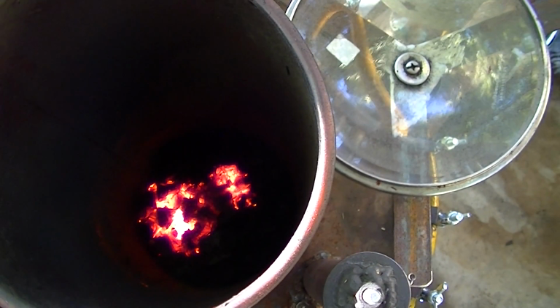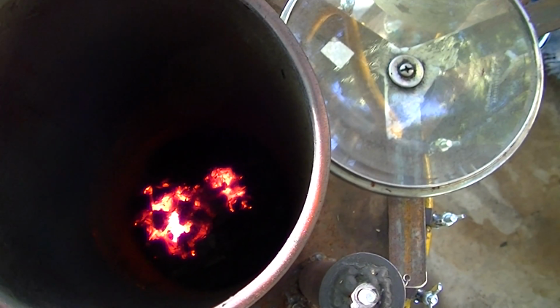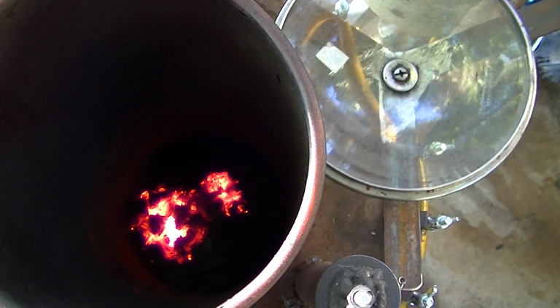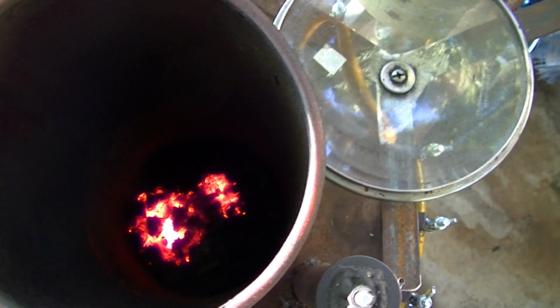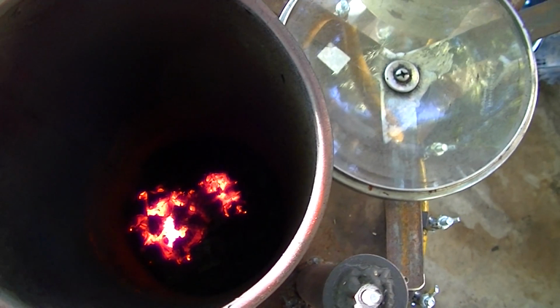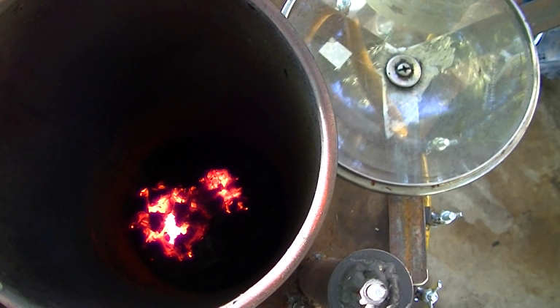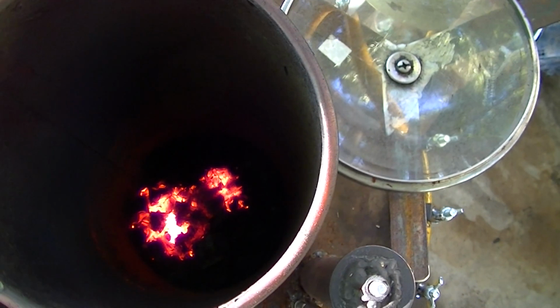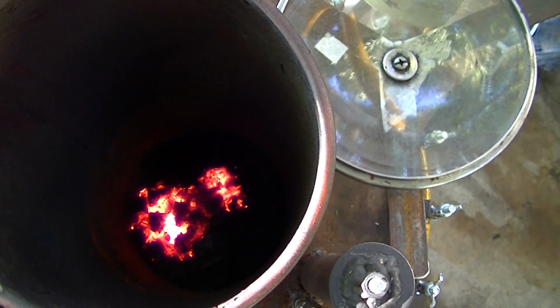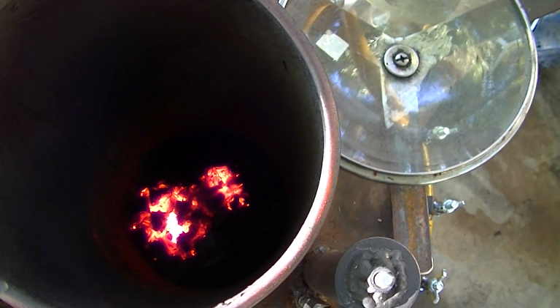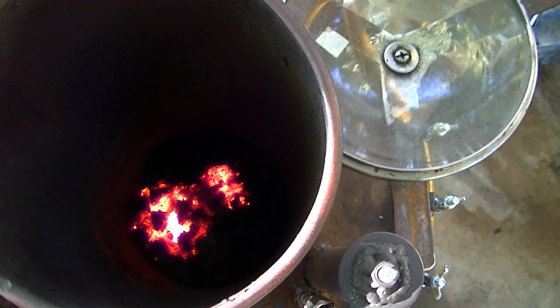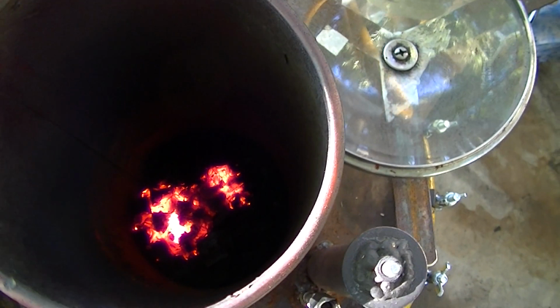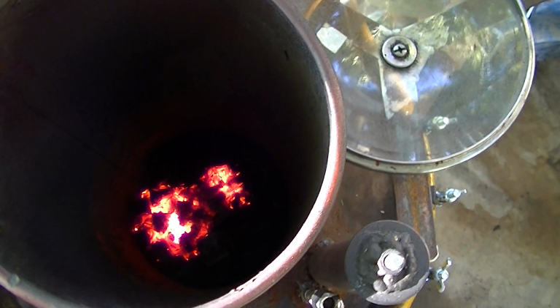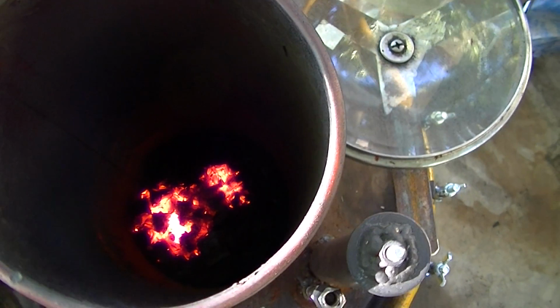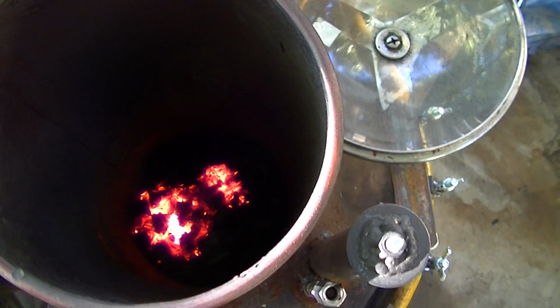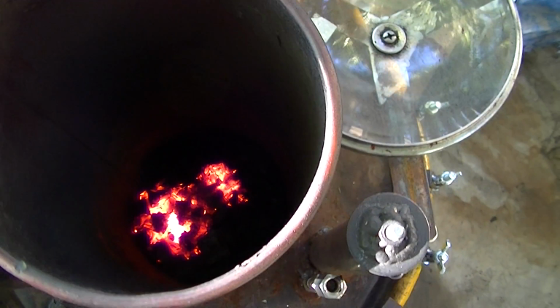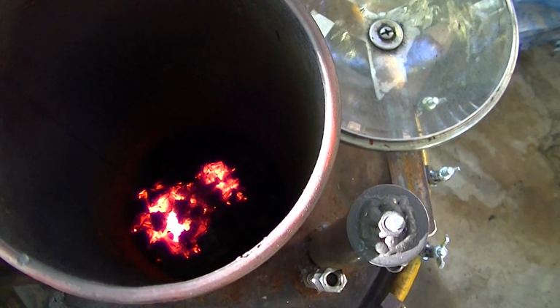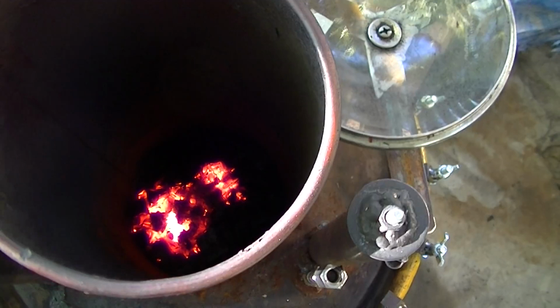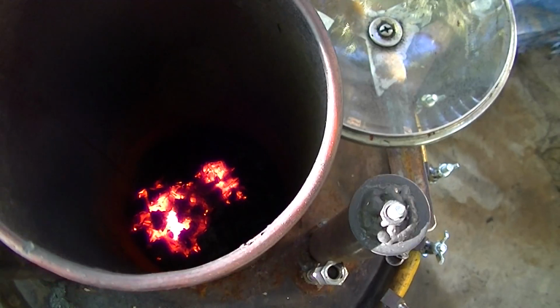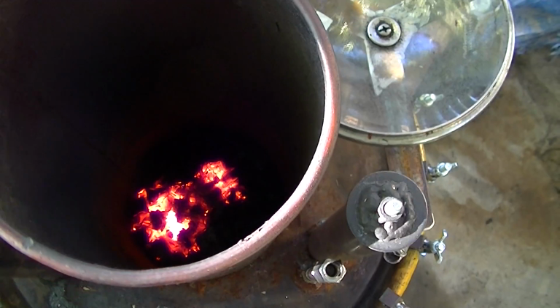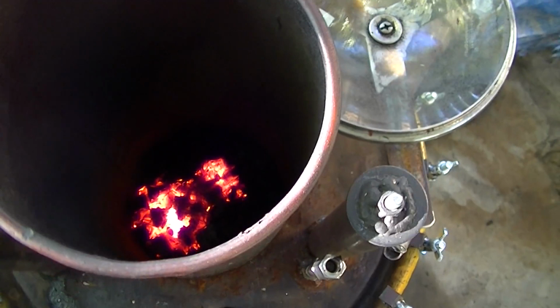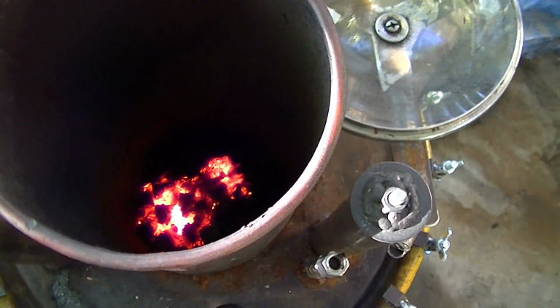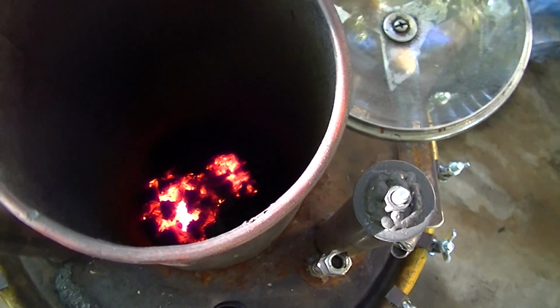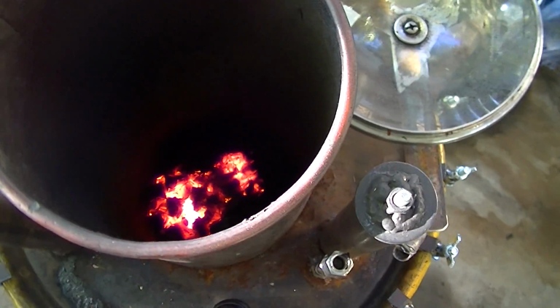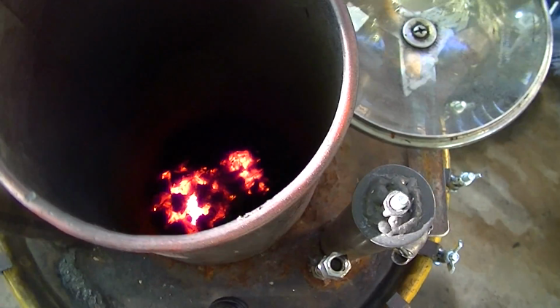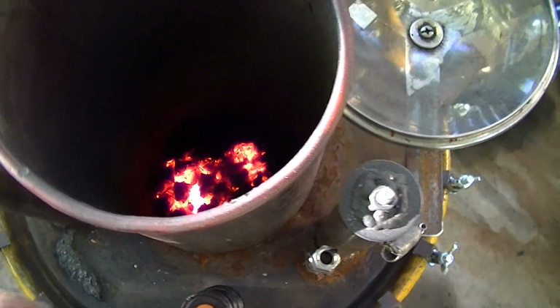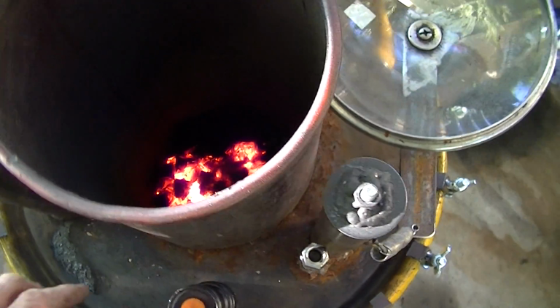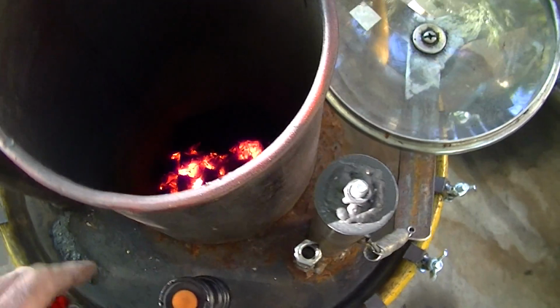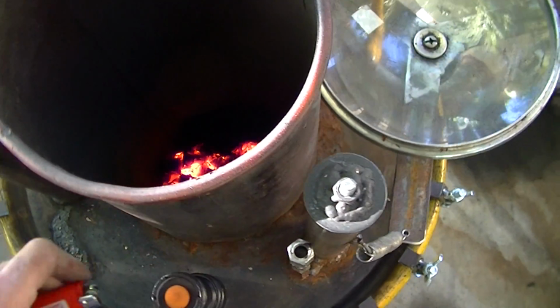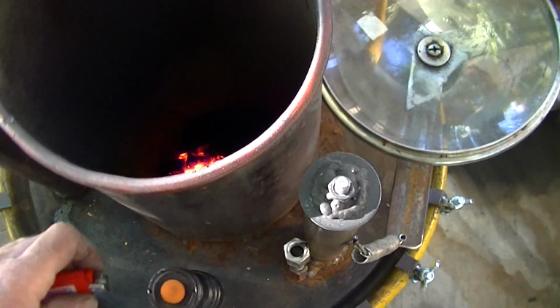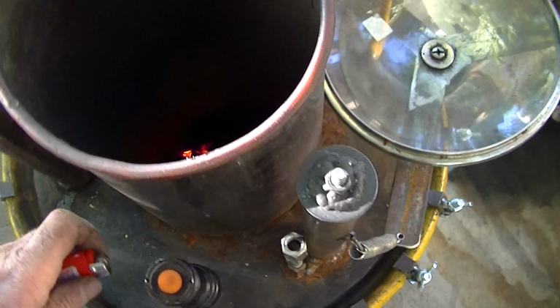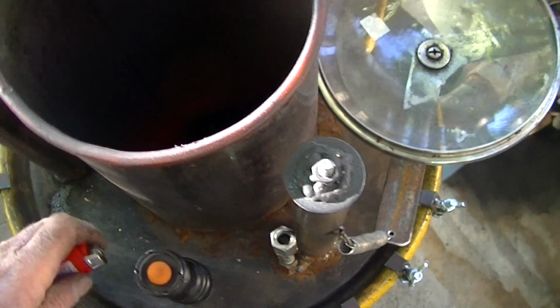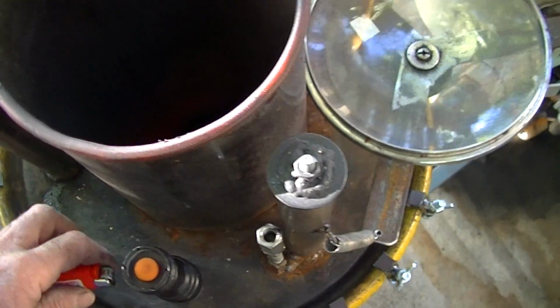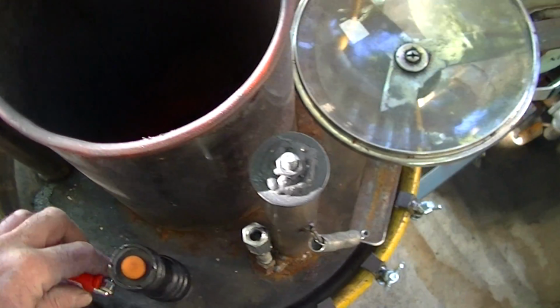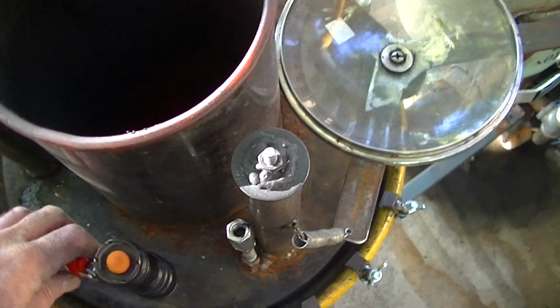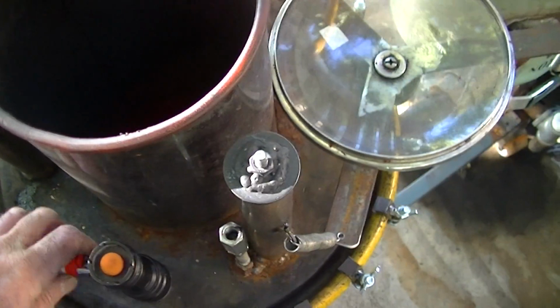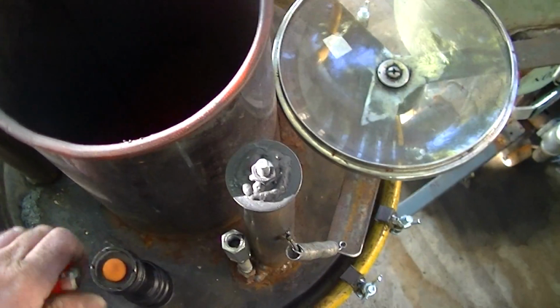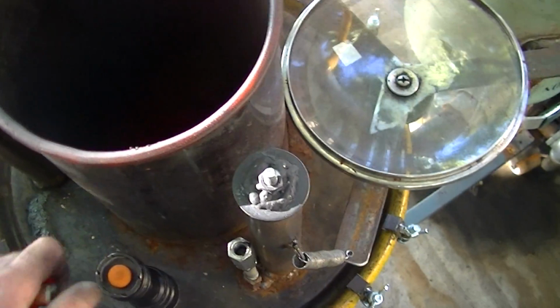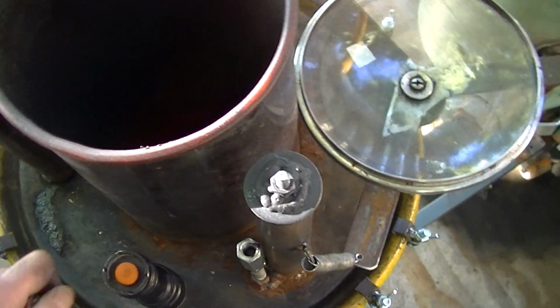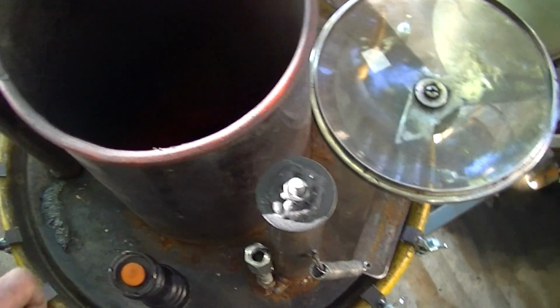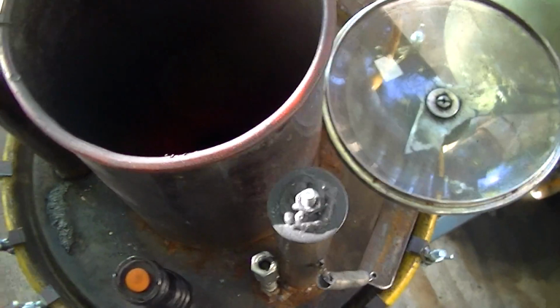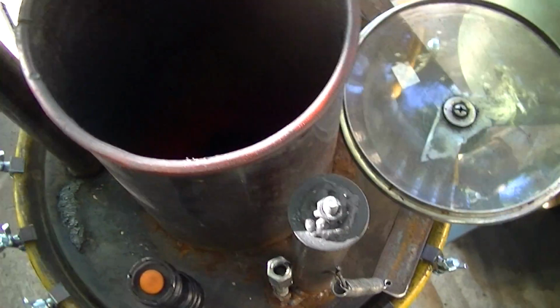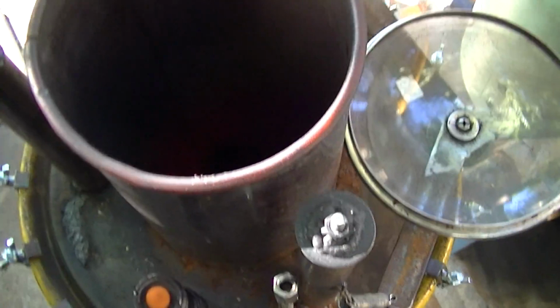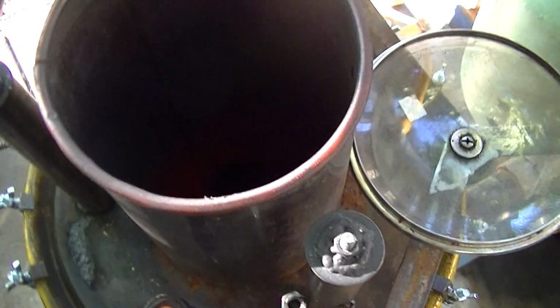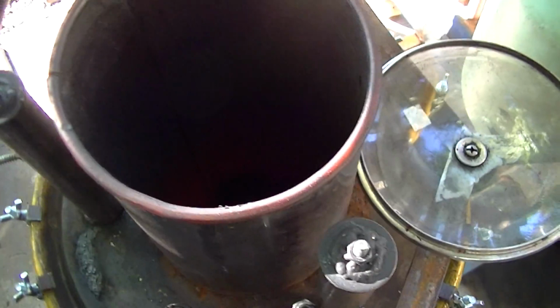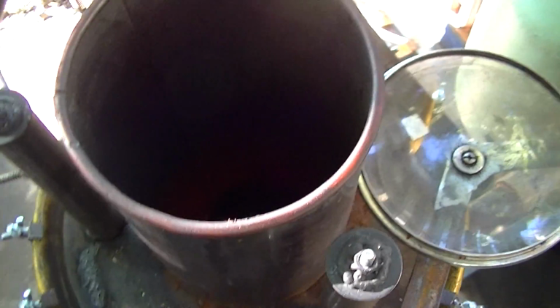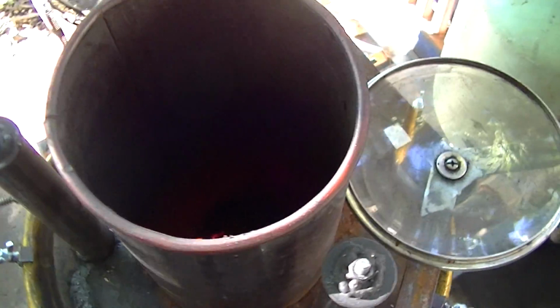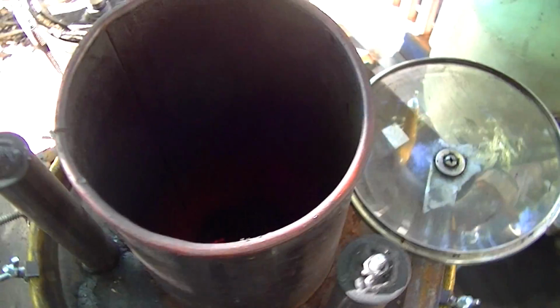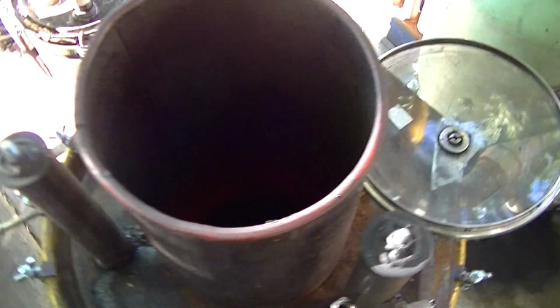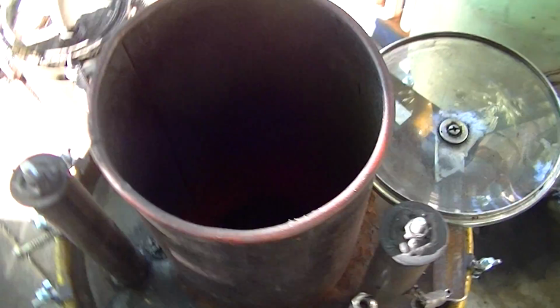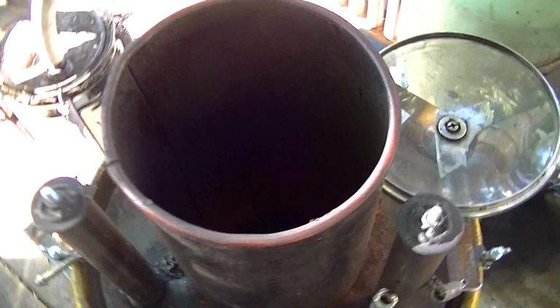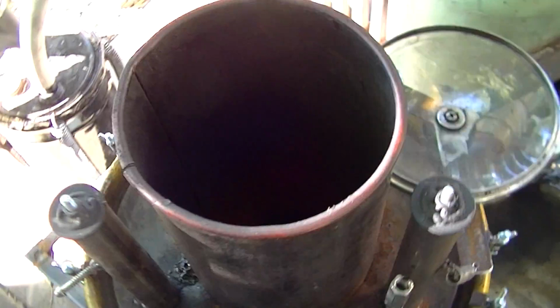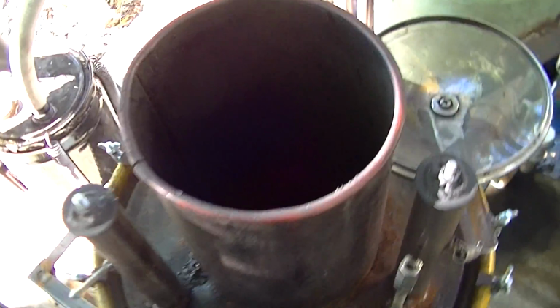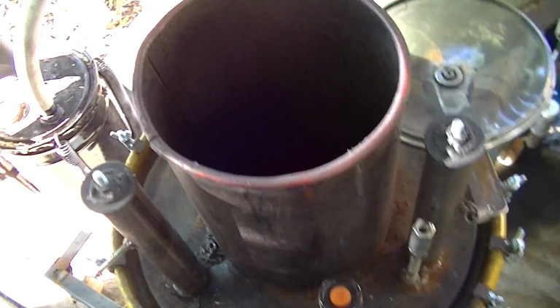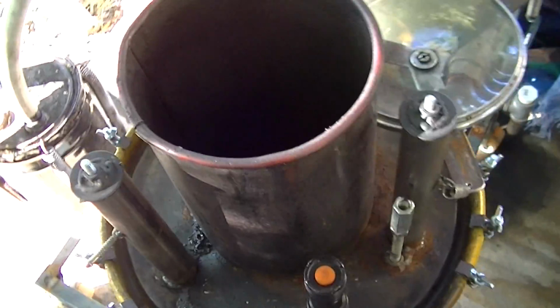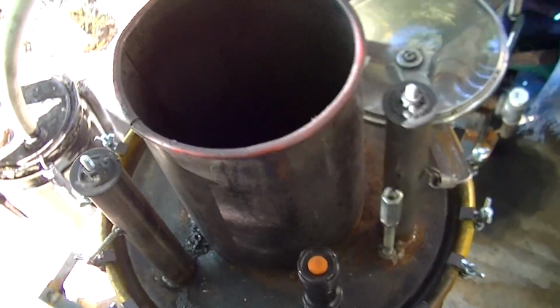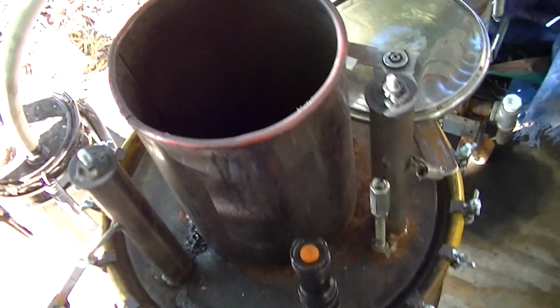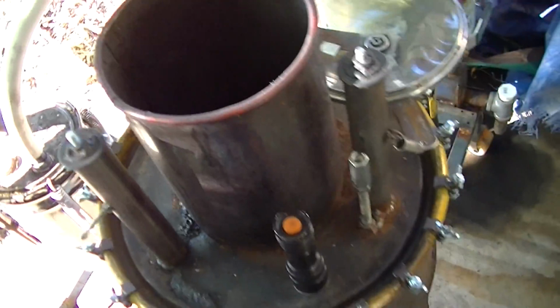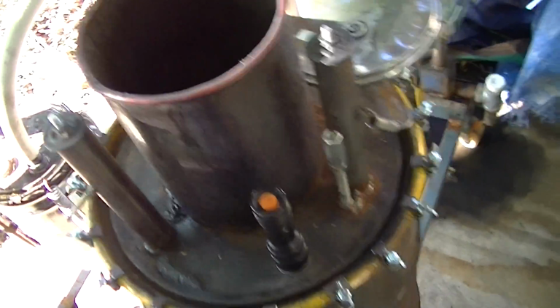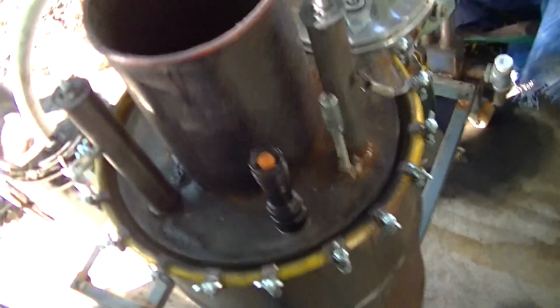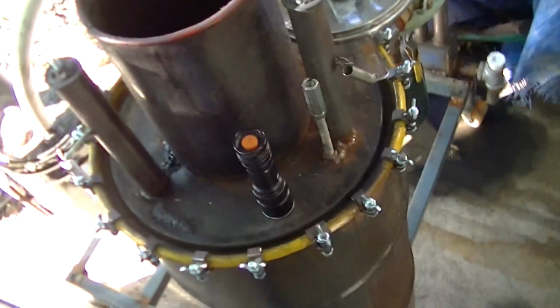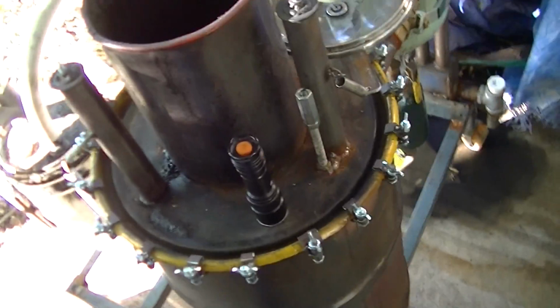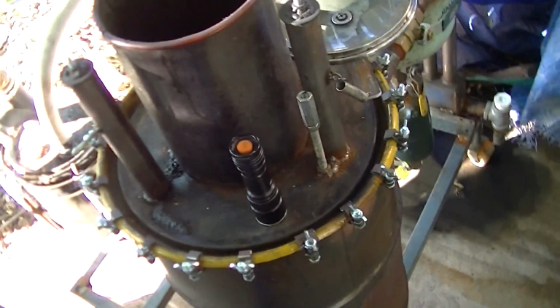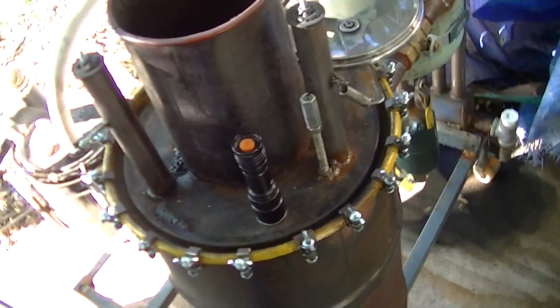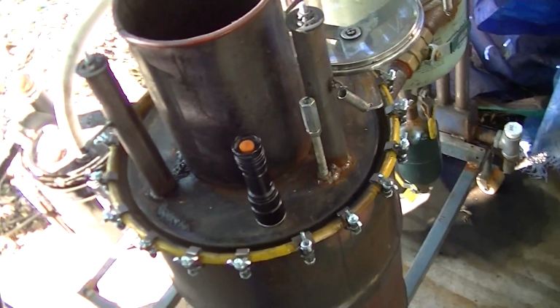Always have your safety glasses on. If that ever puffs back, it's not very pretty.